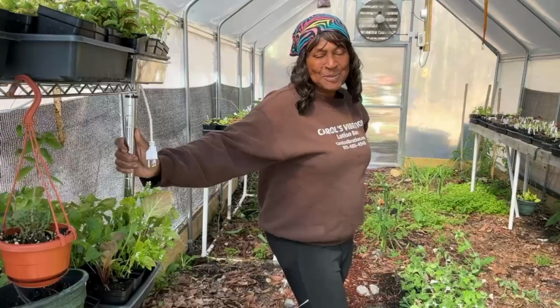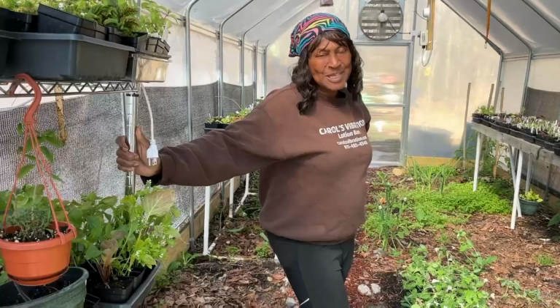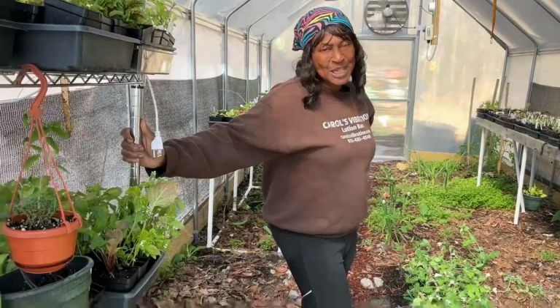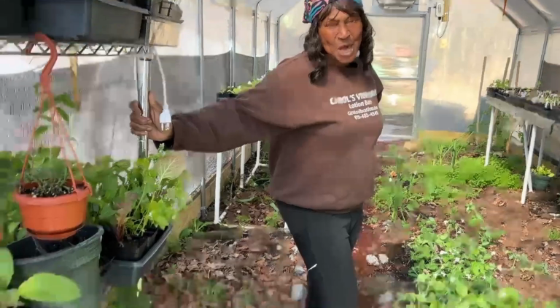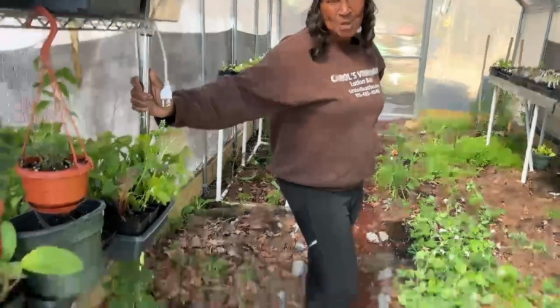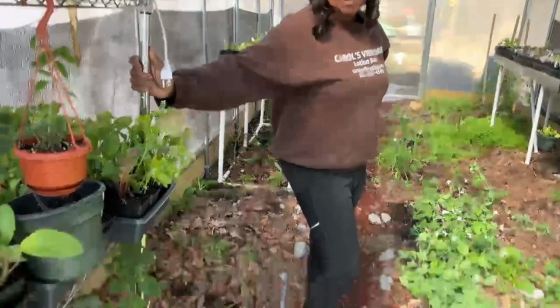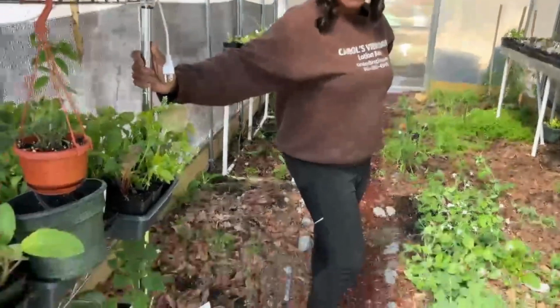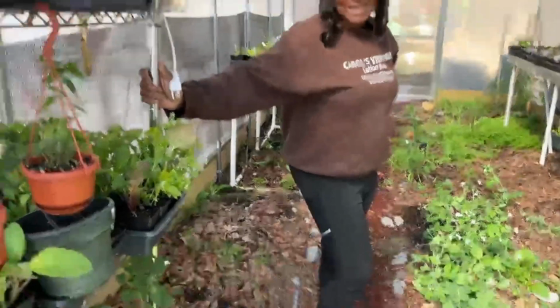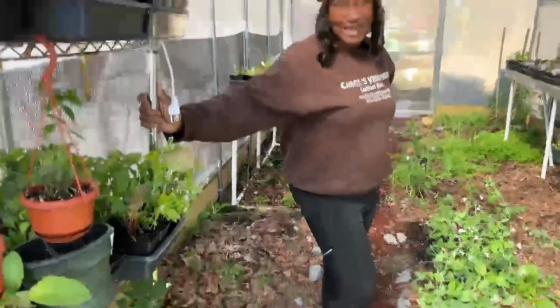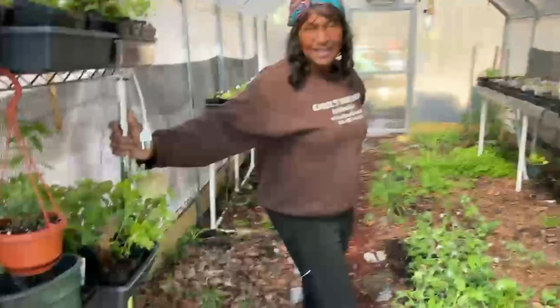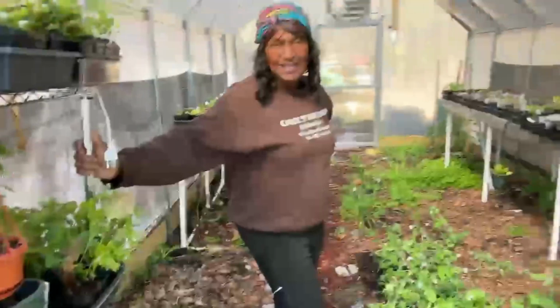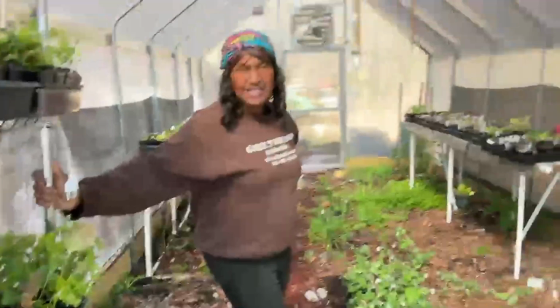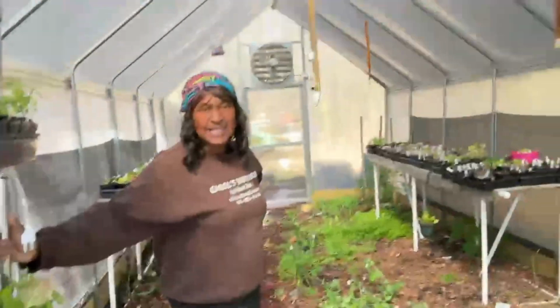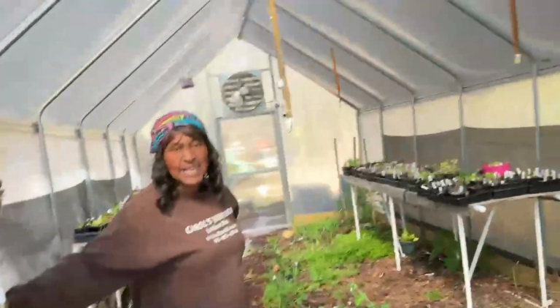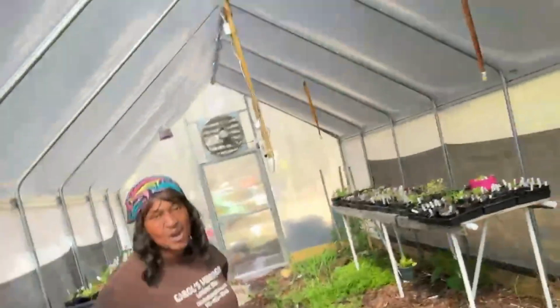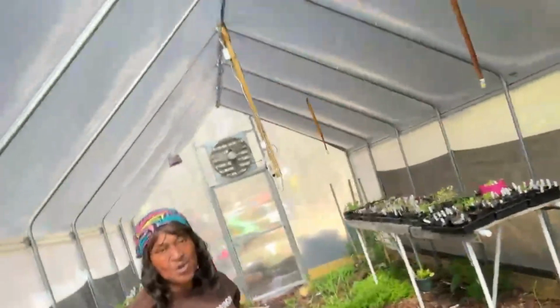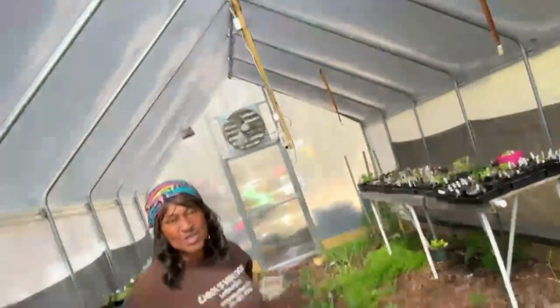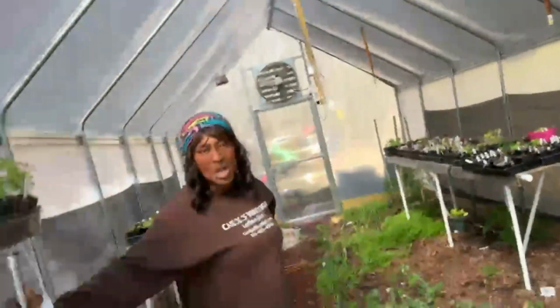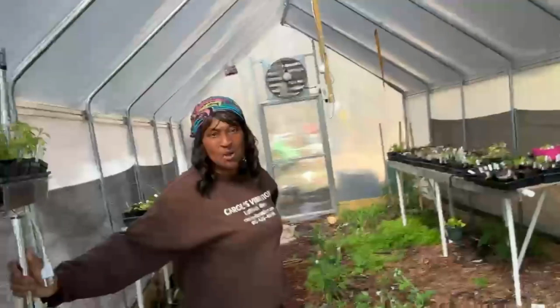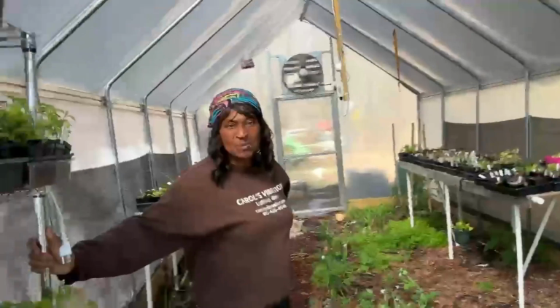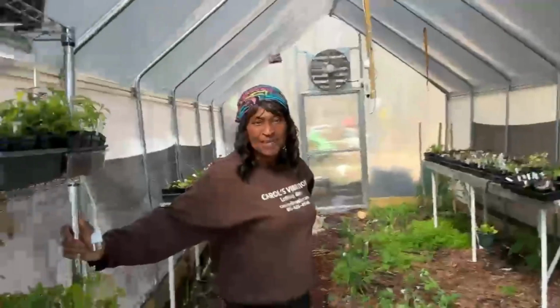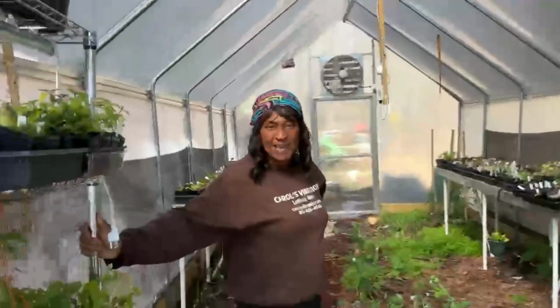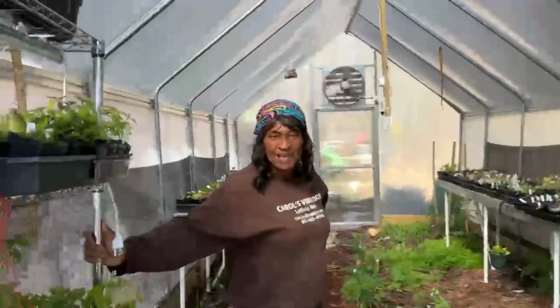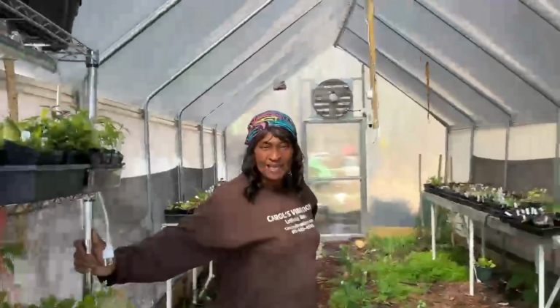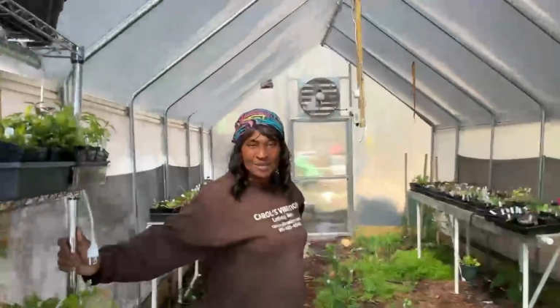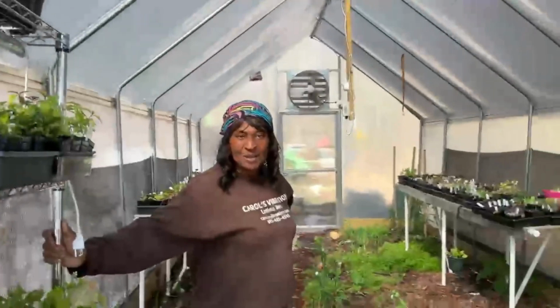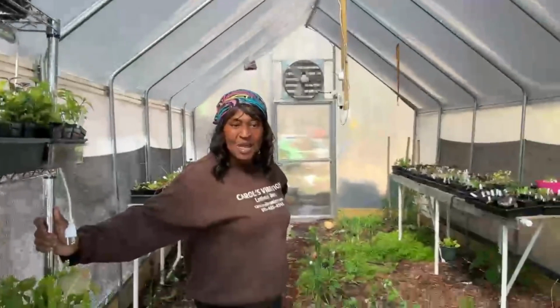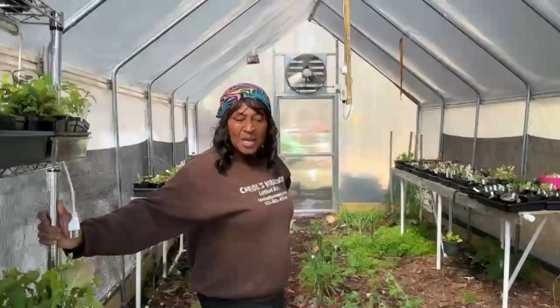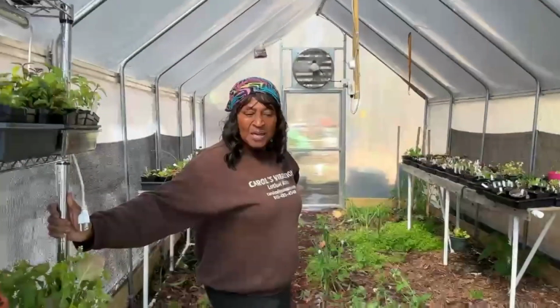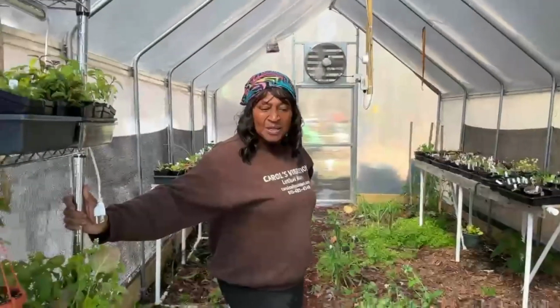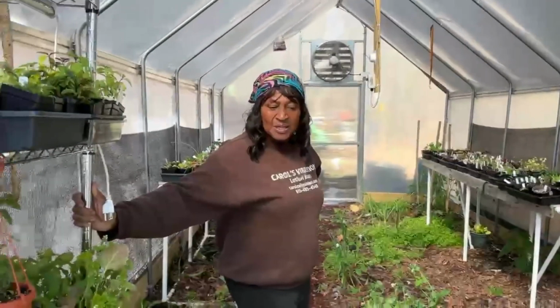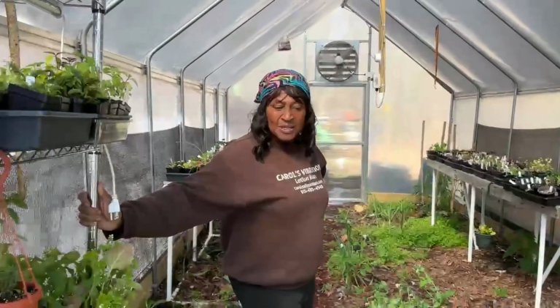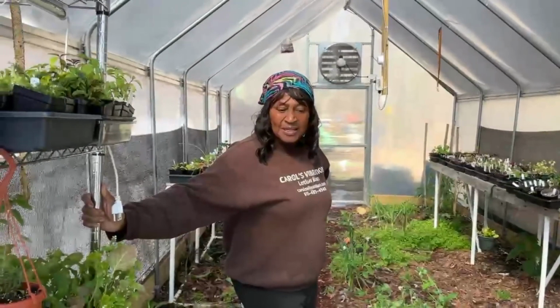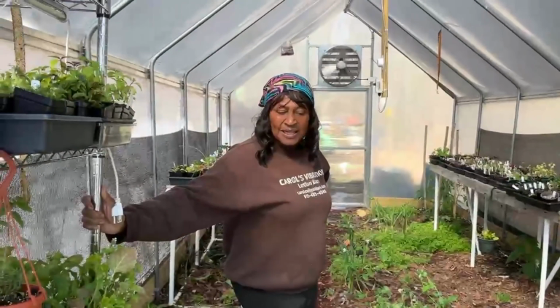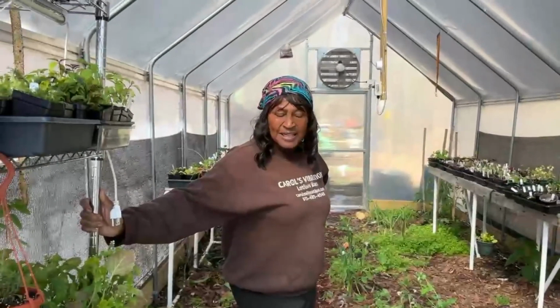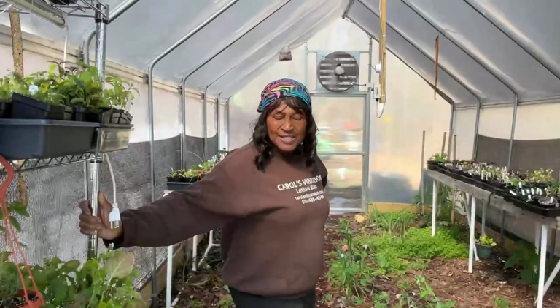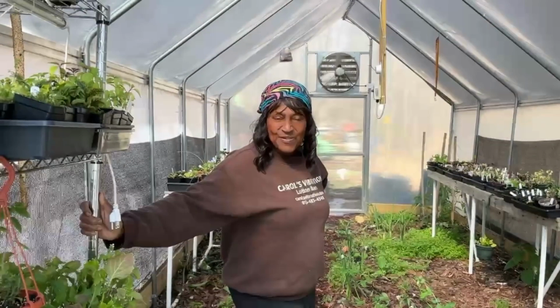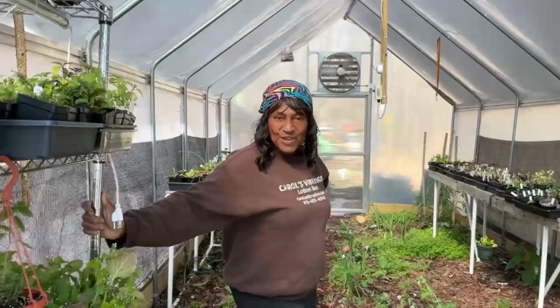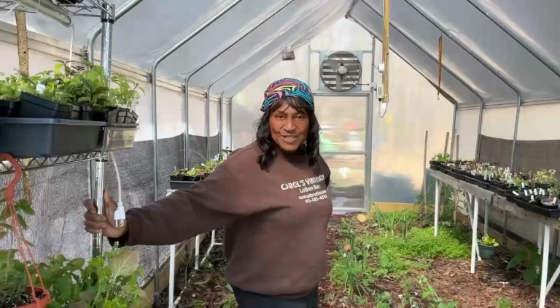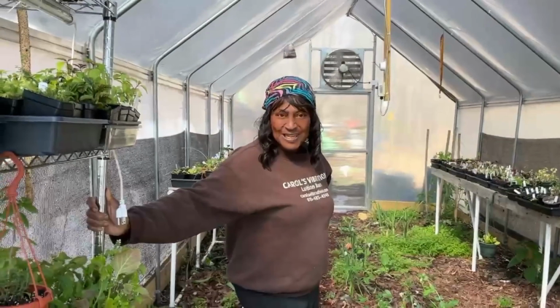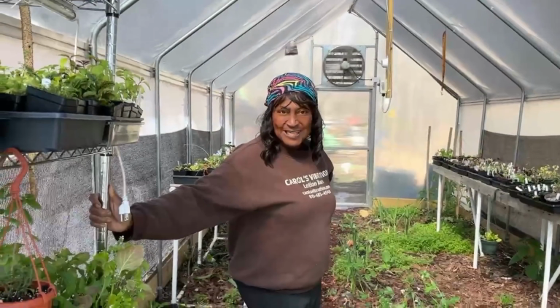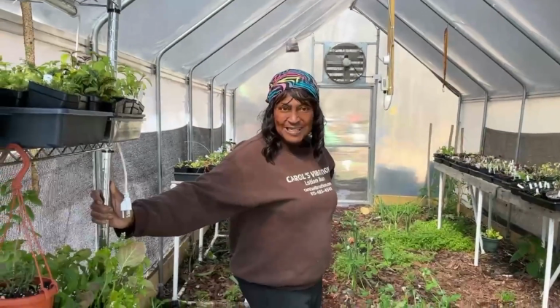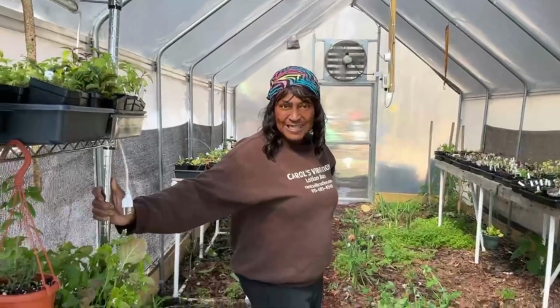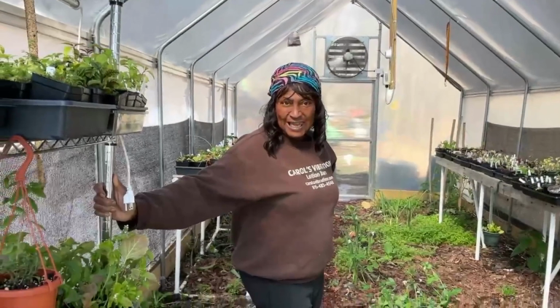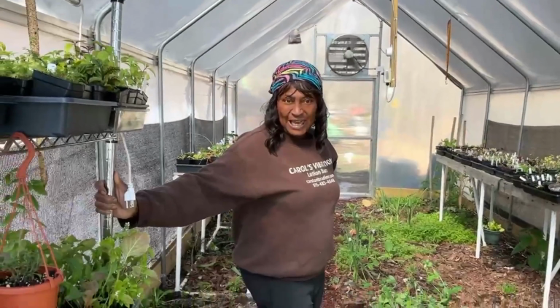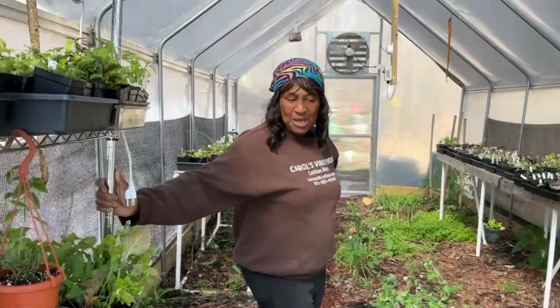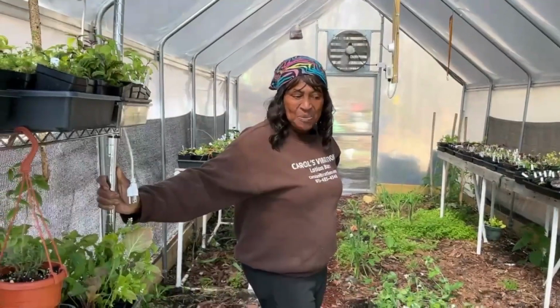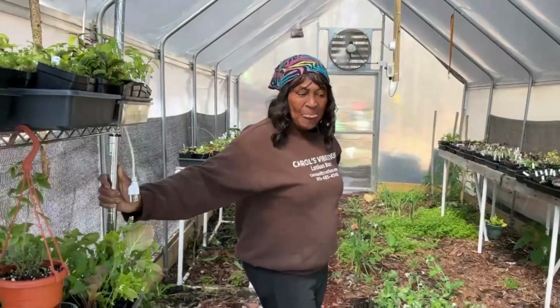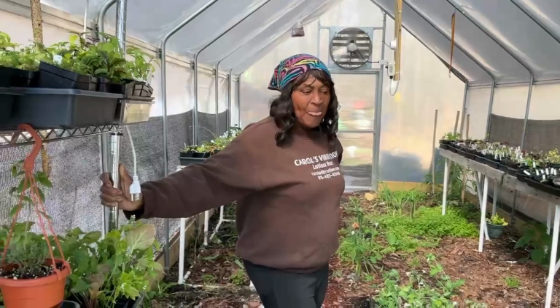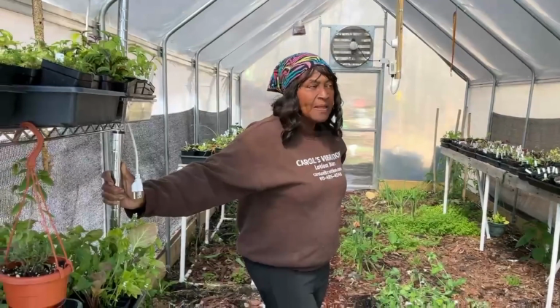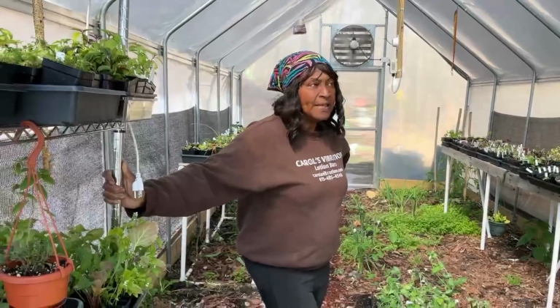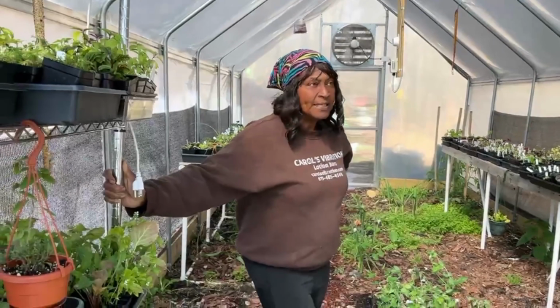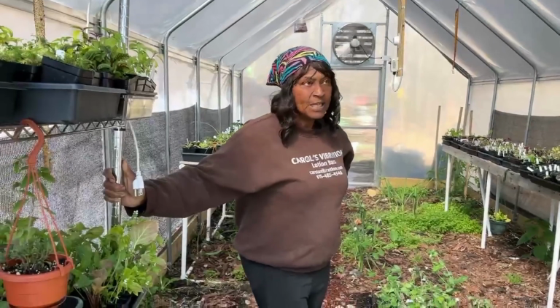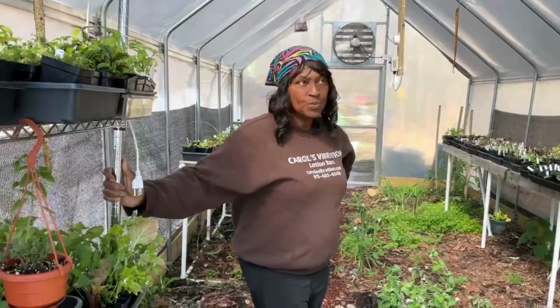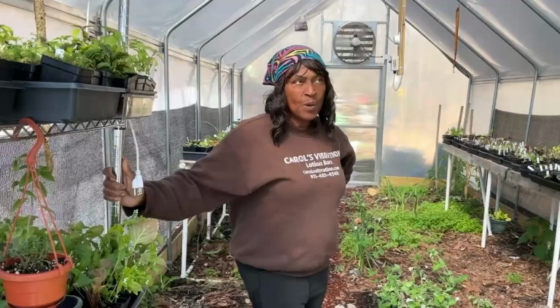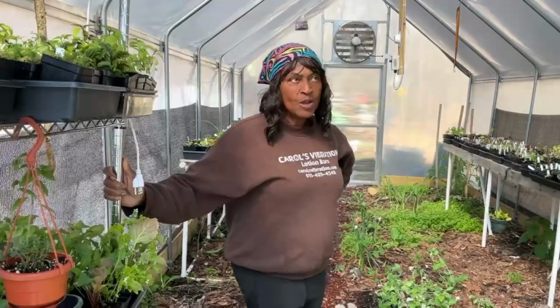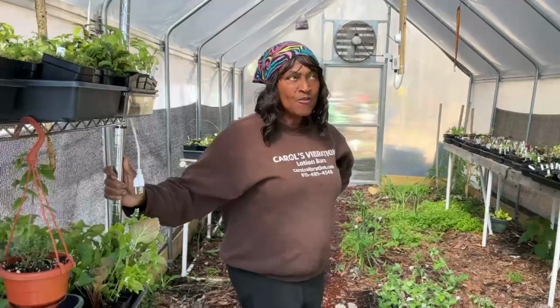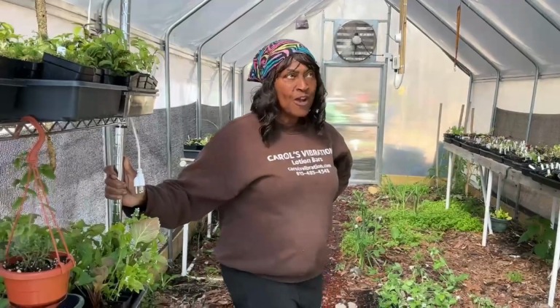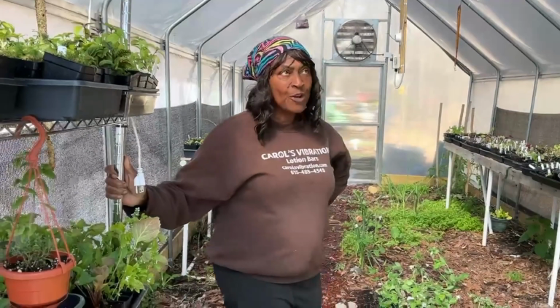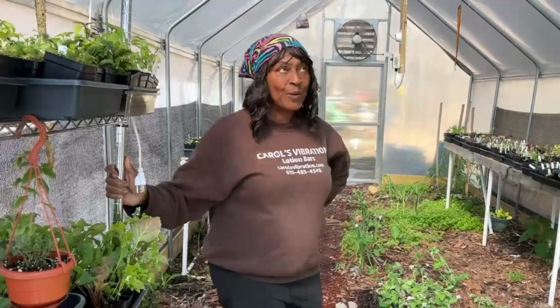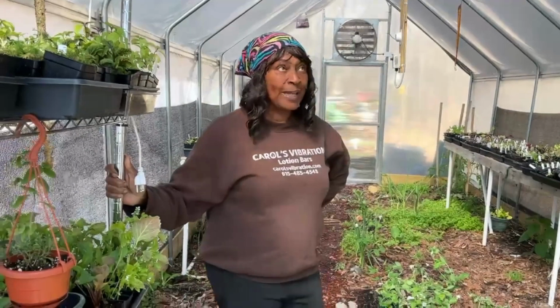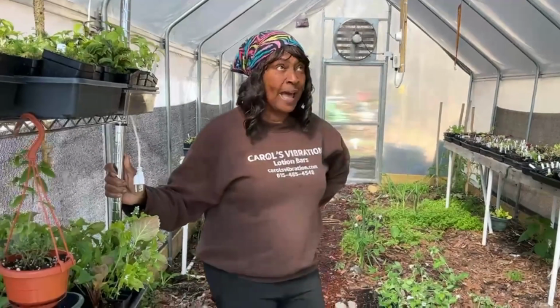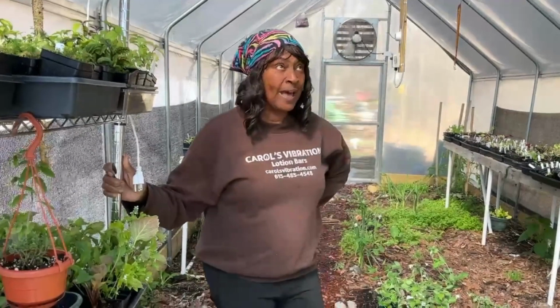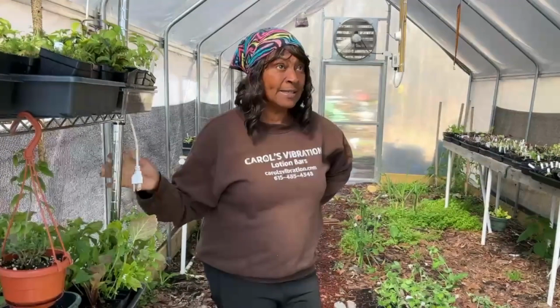Welcome to the homestead. This is Carroll's homestead in Goodlesville, Tennessee. This is one of our greenhouses.